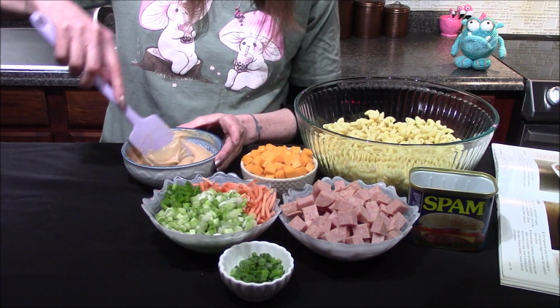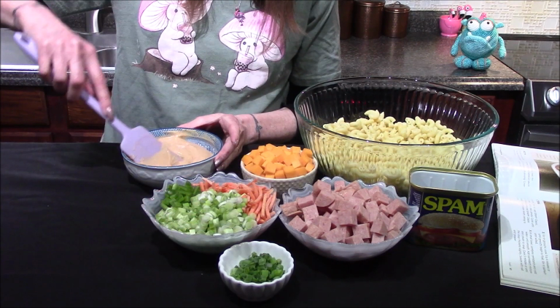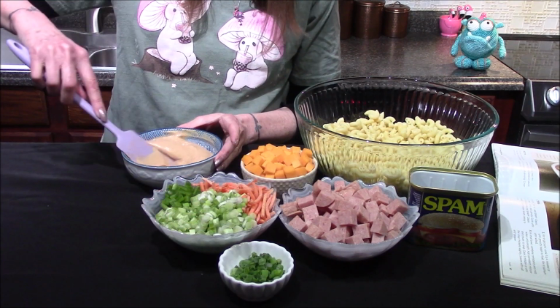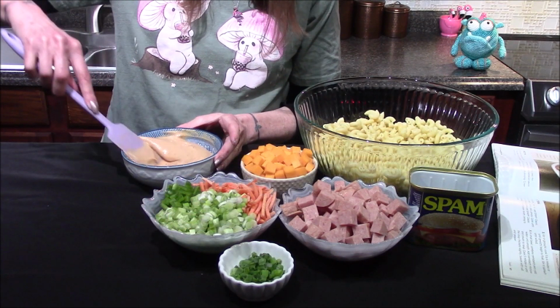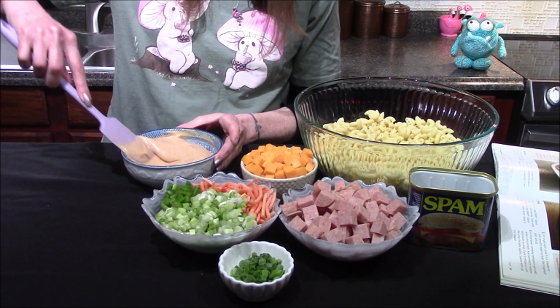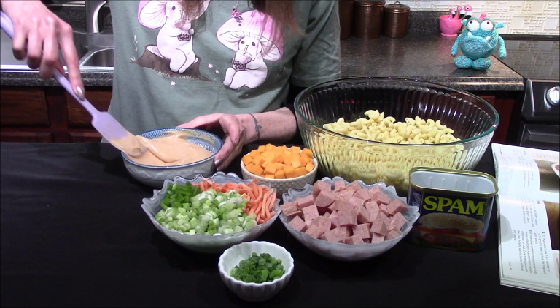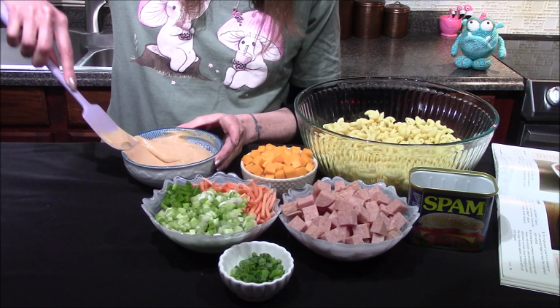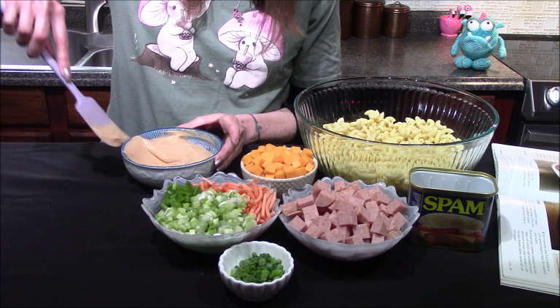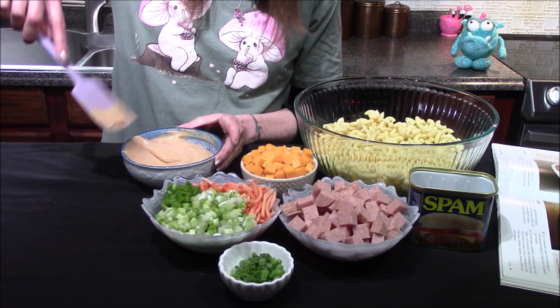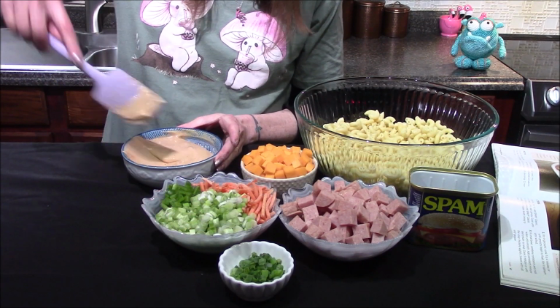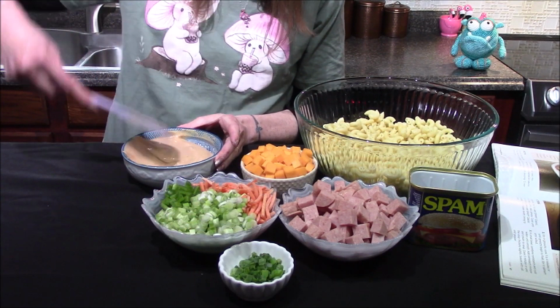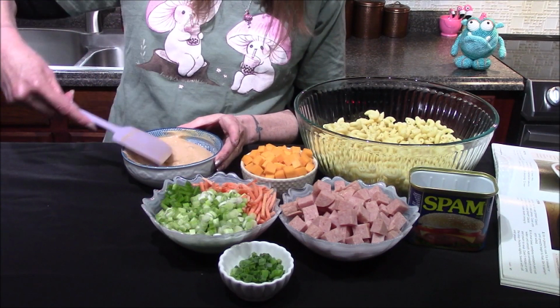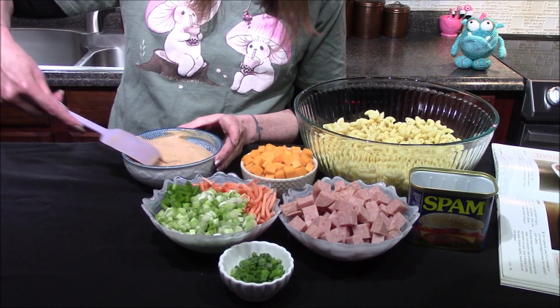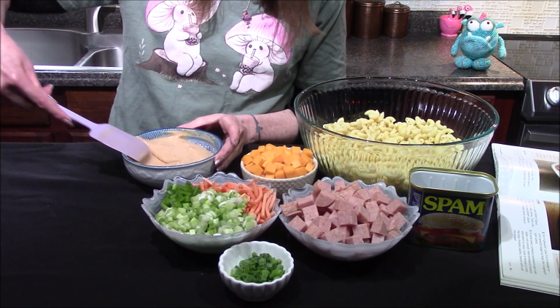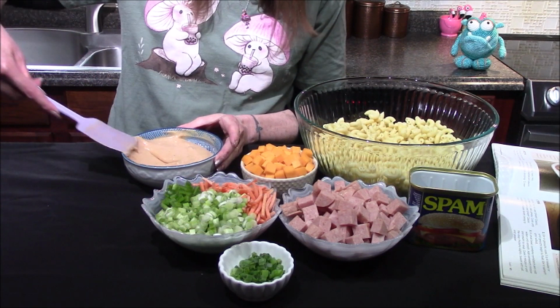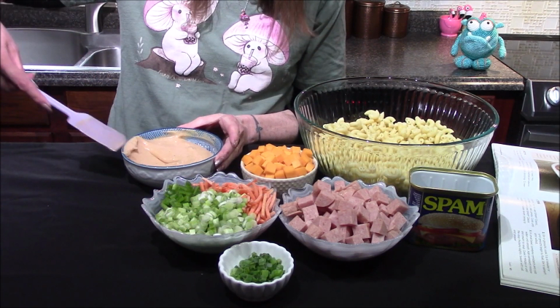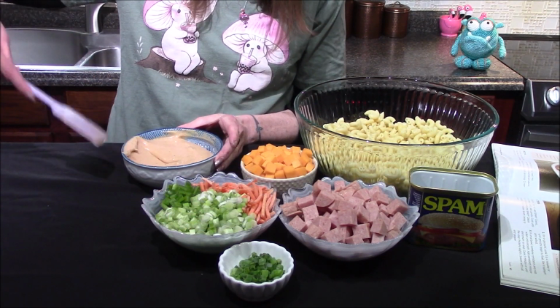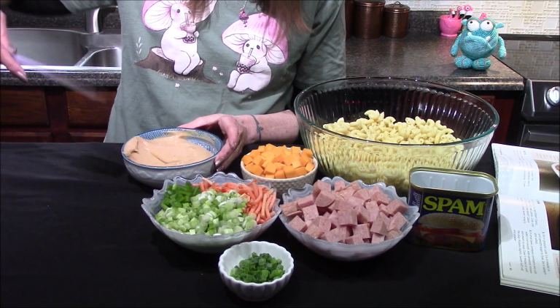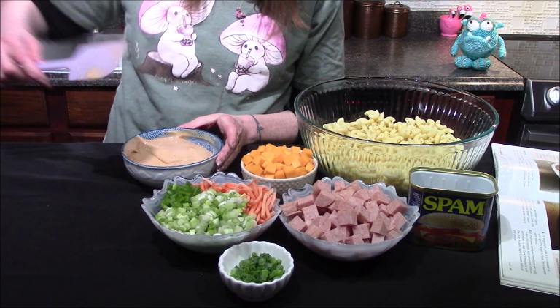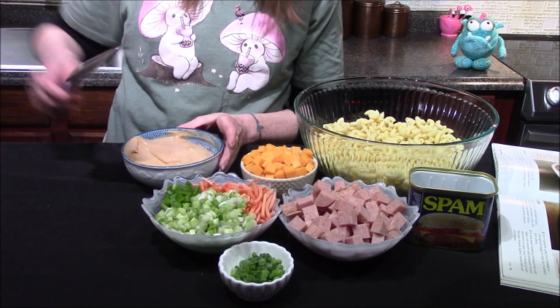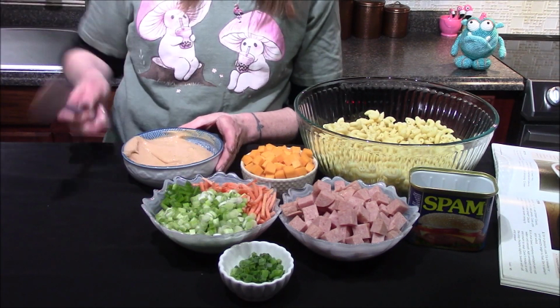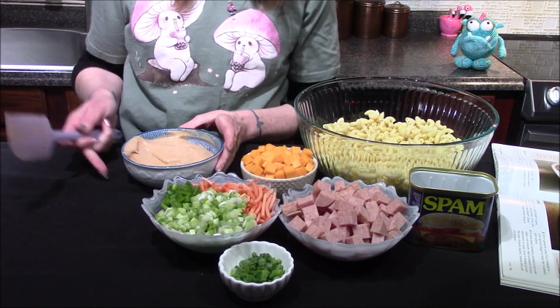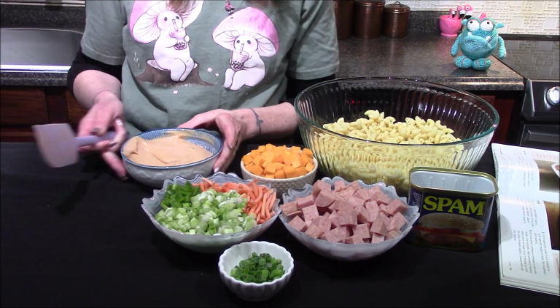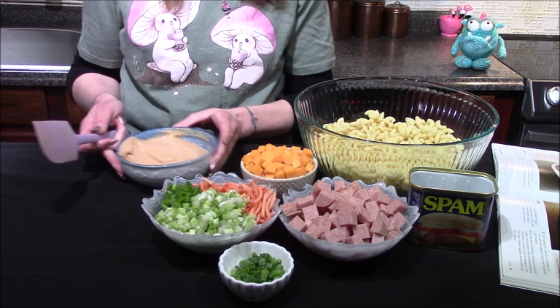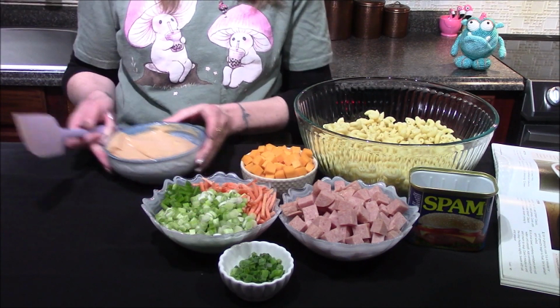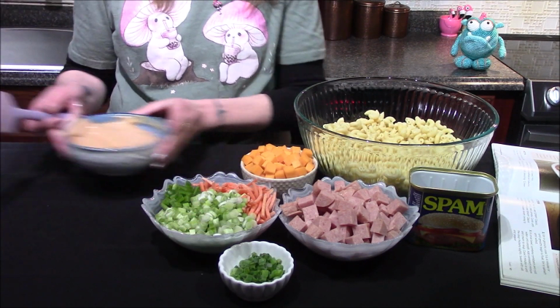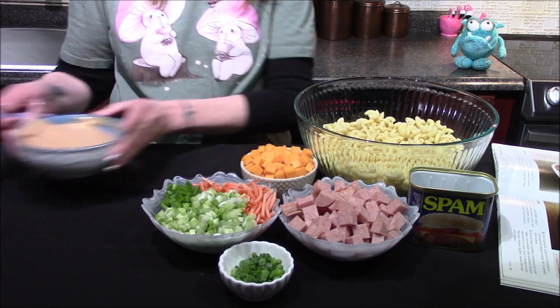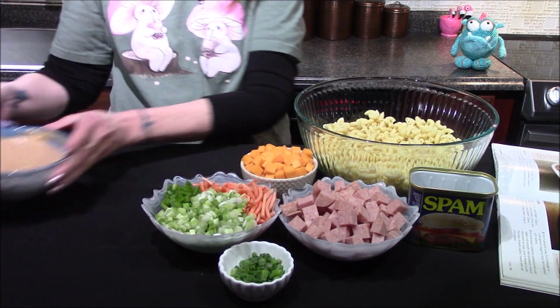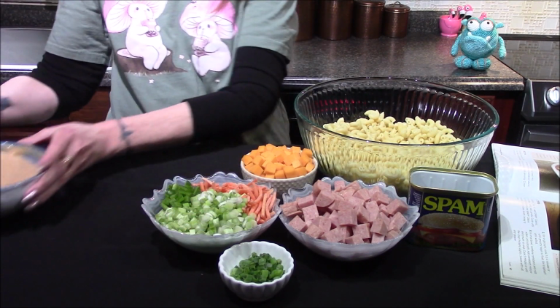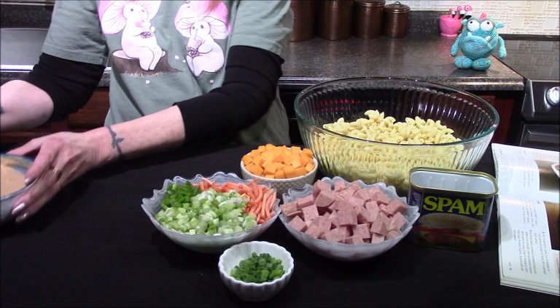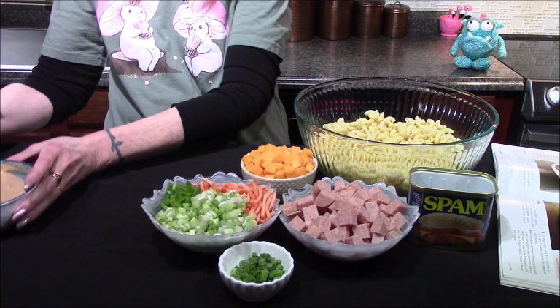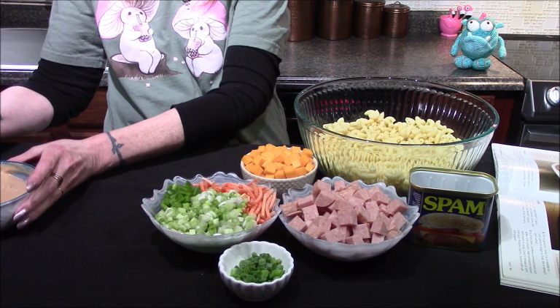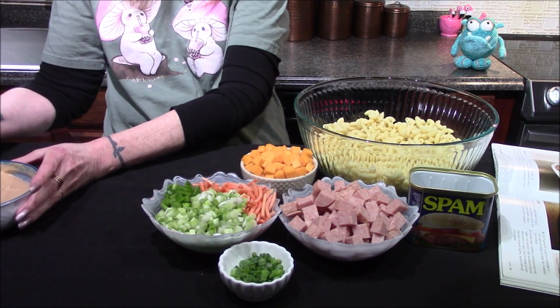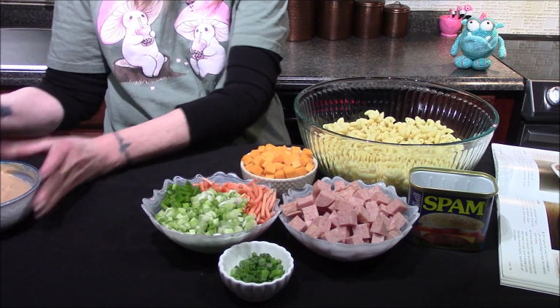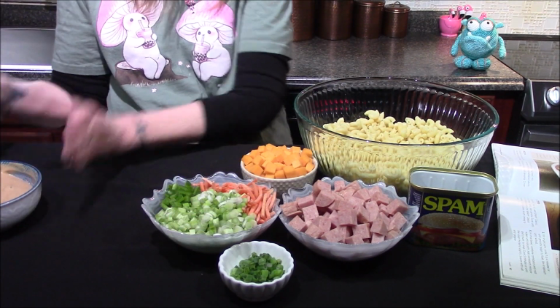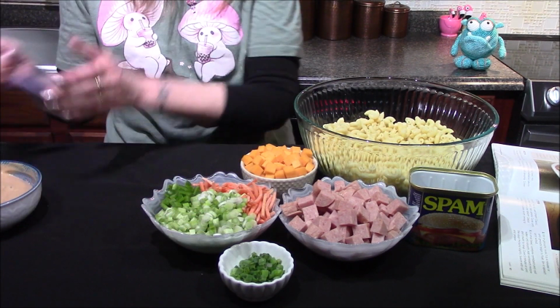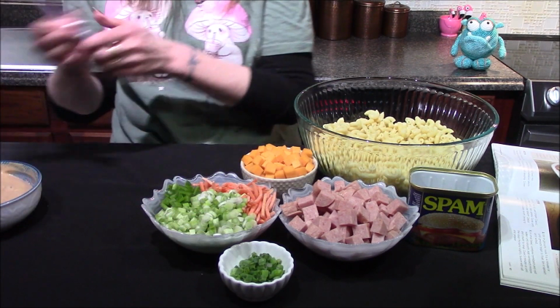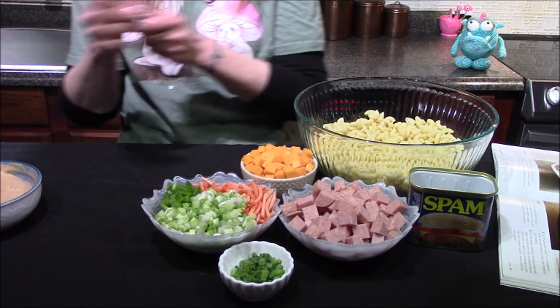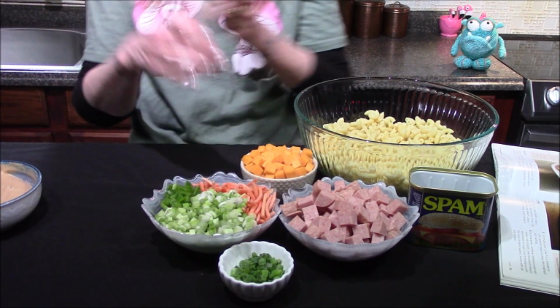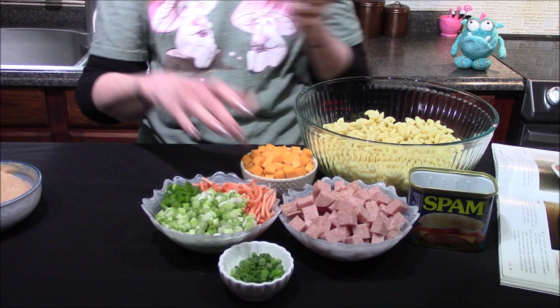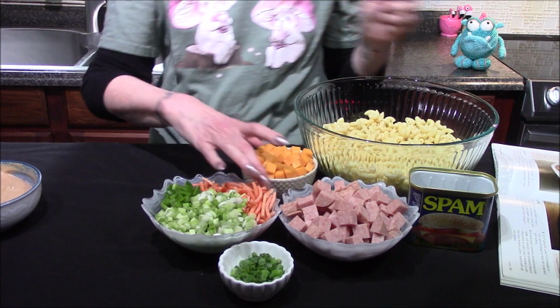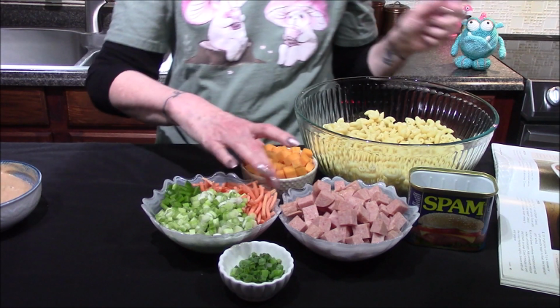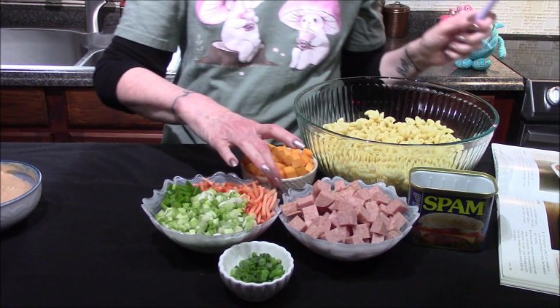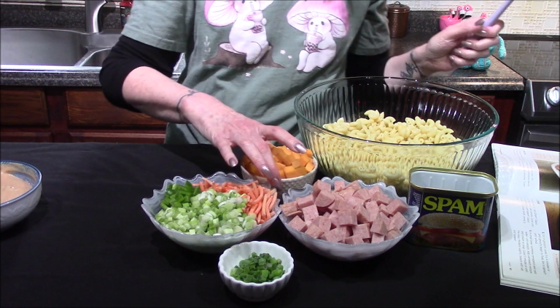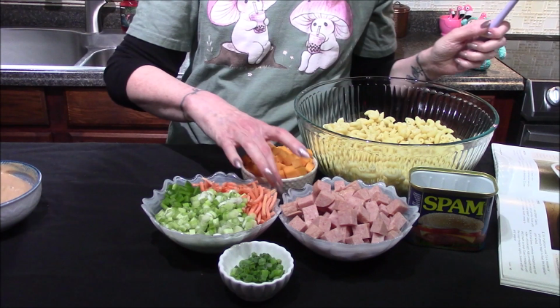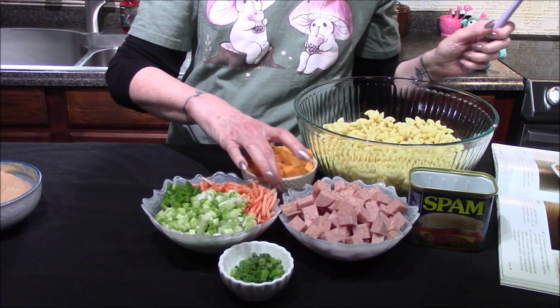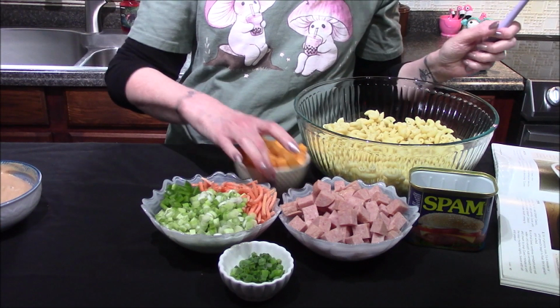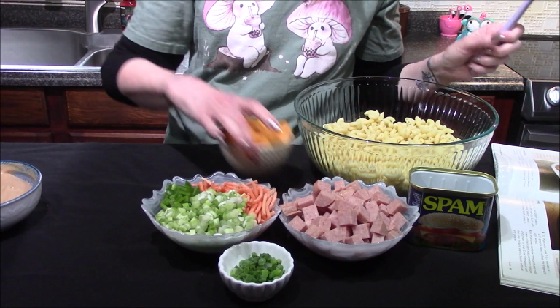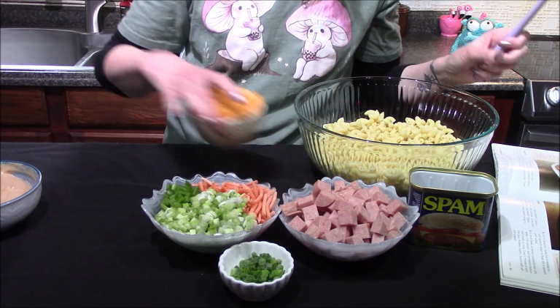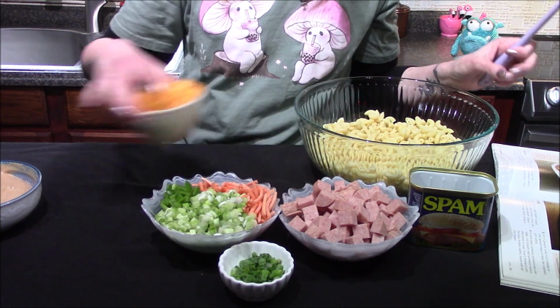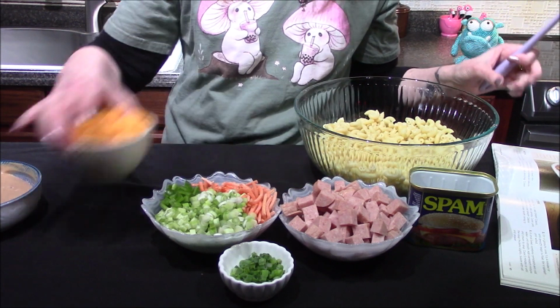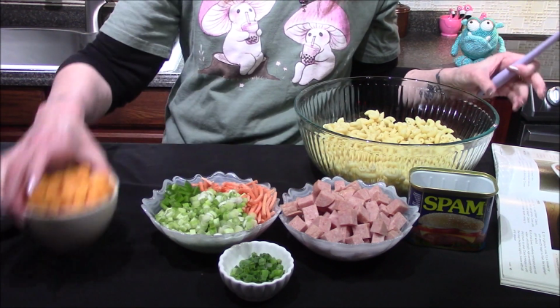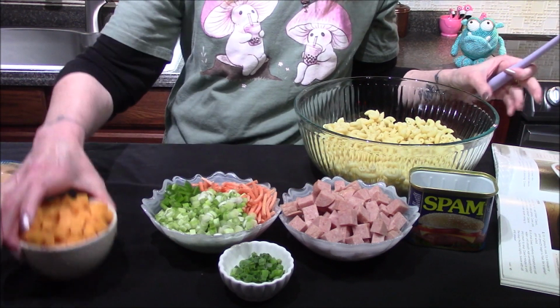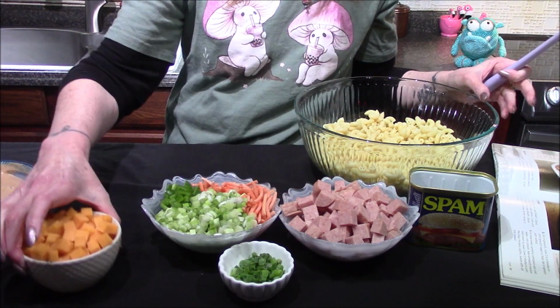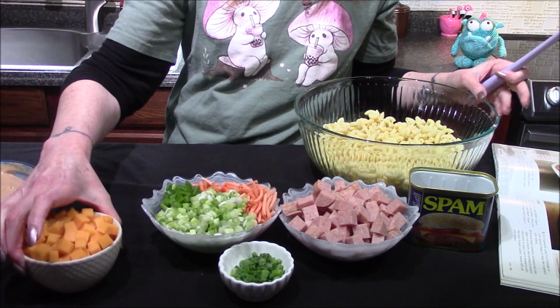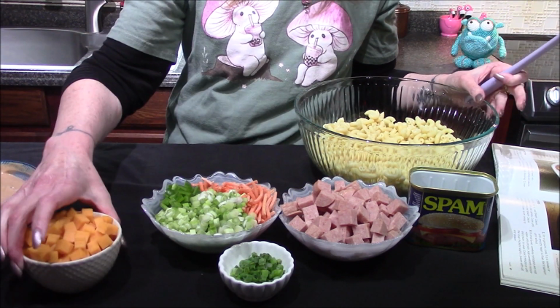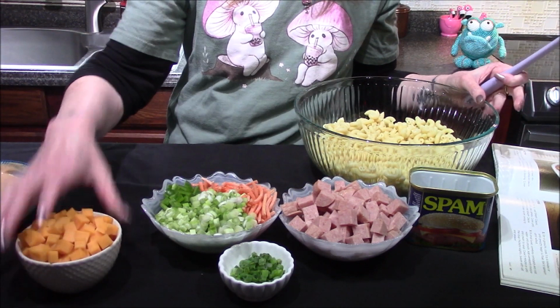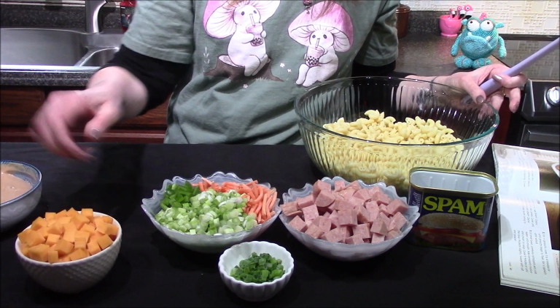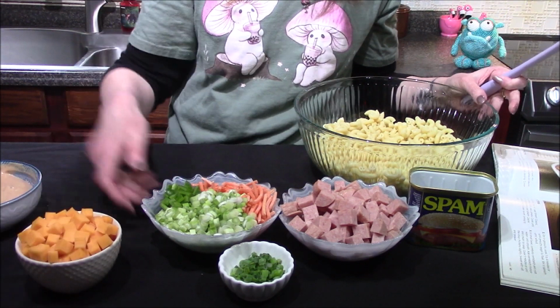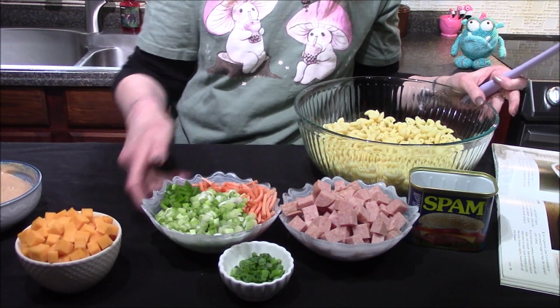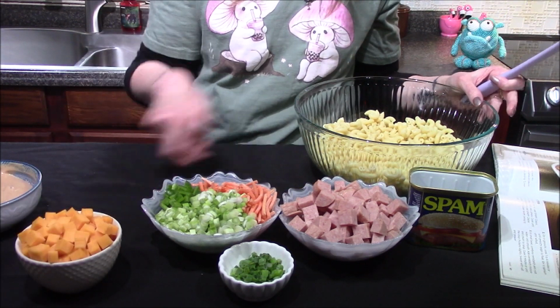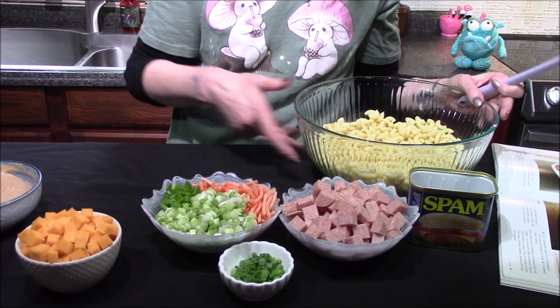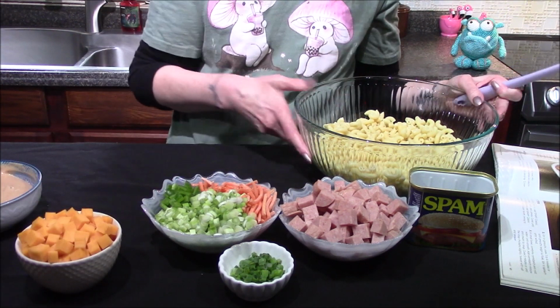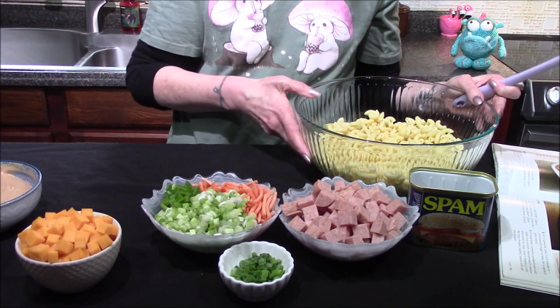Once that's stirred together it can go ahead and be set to the side for a minute while I move on to making the pasta salad.